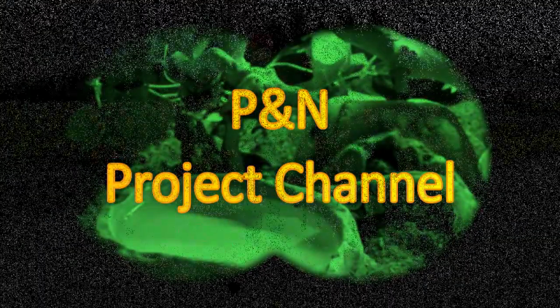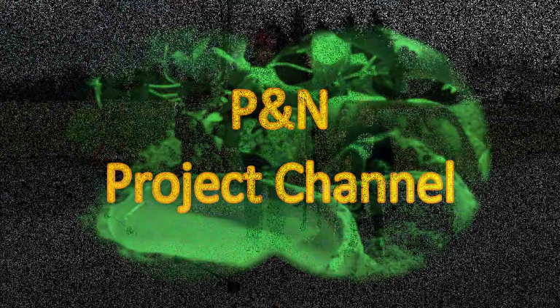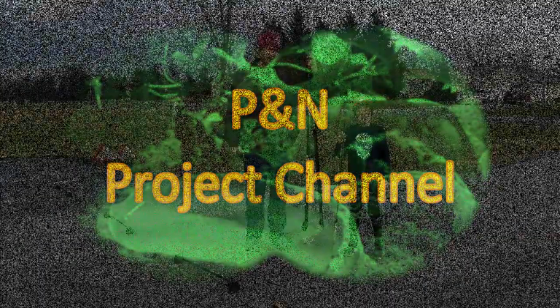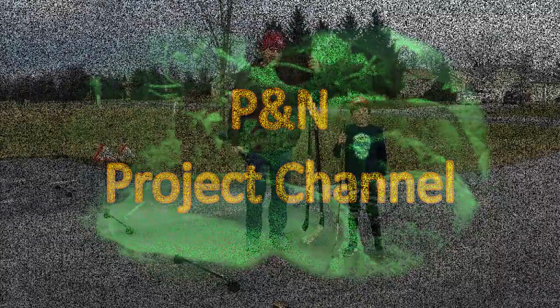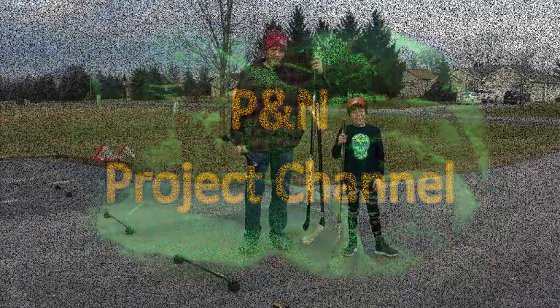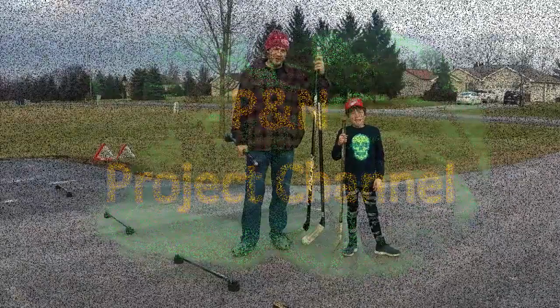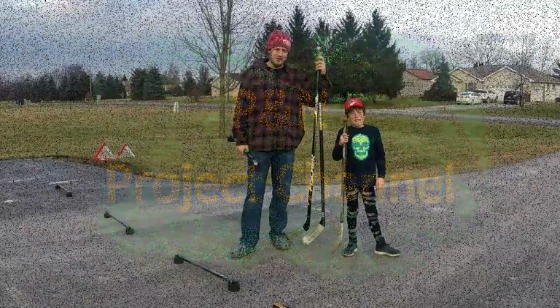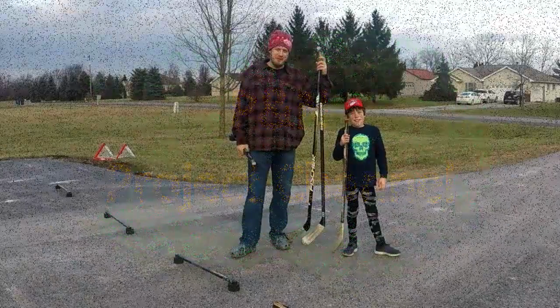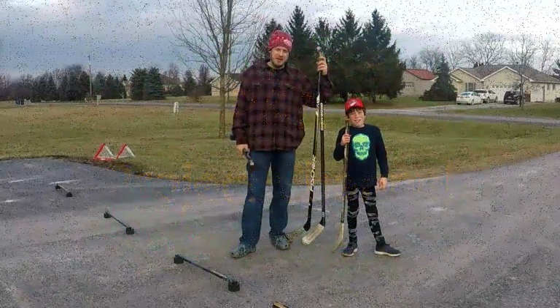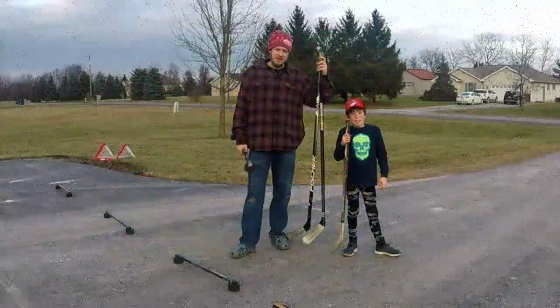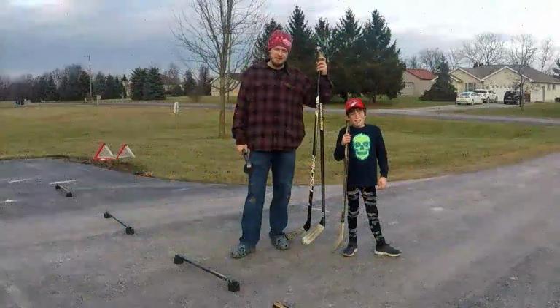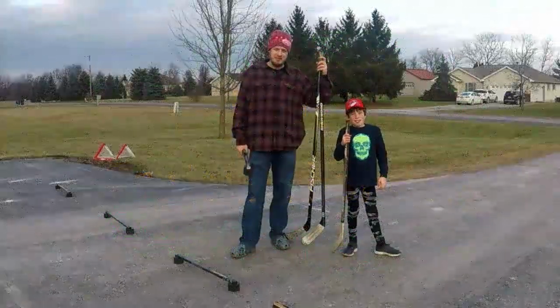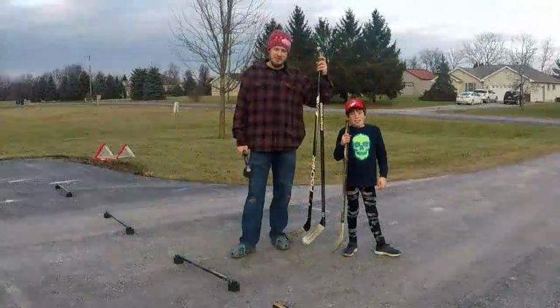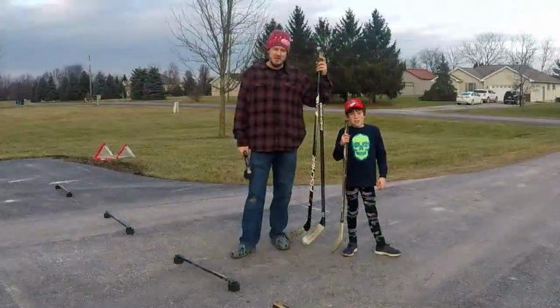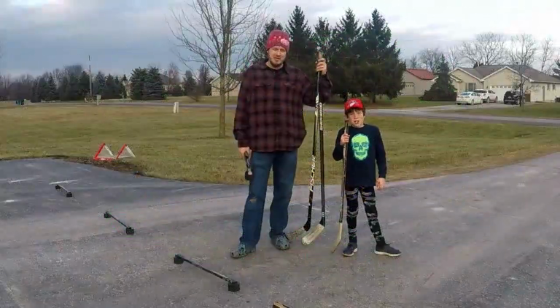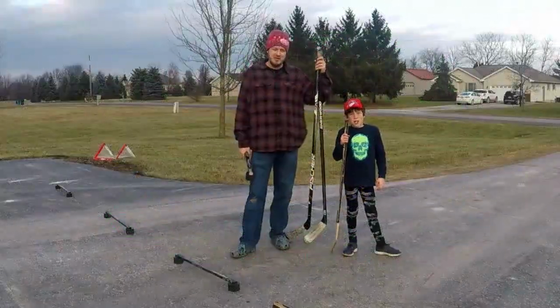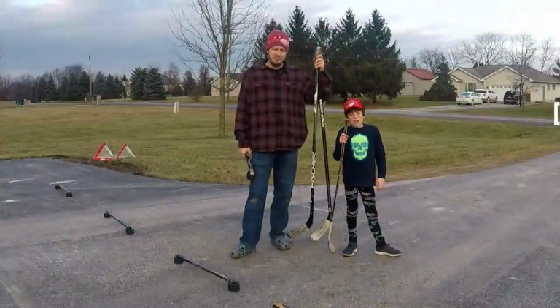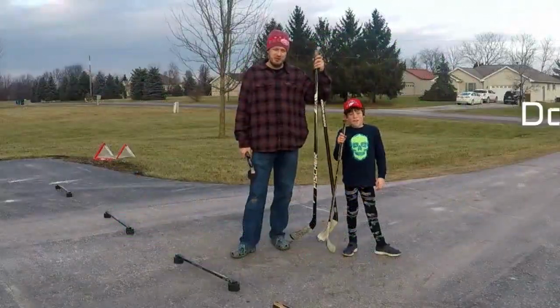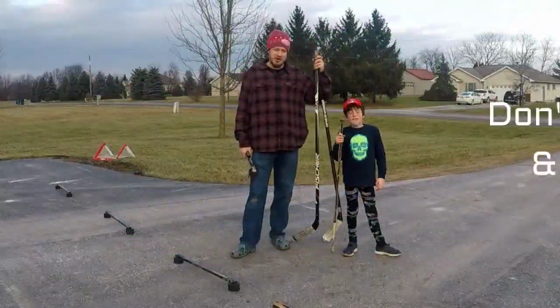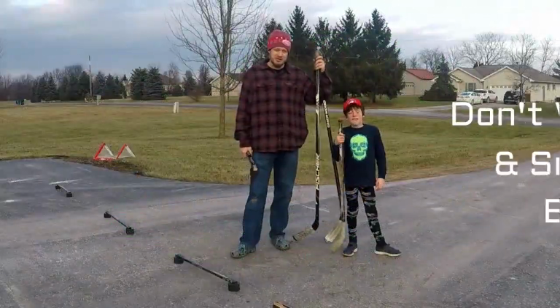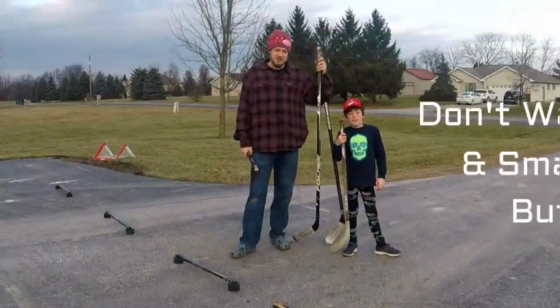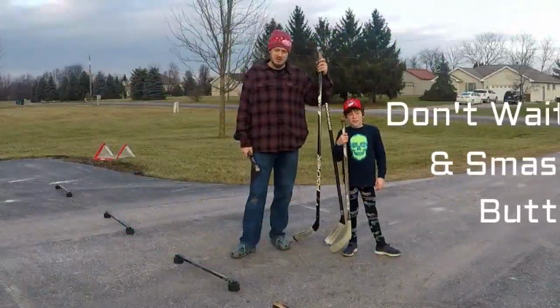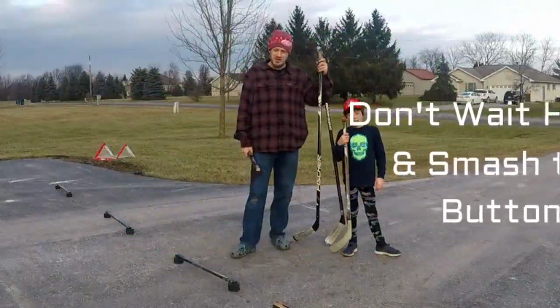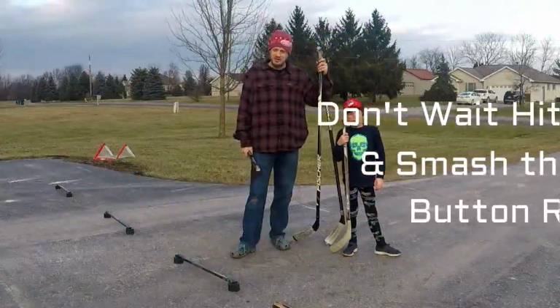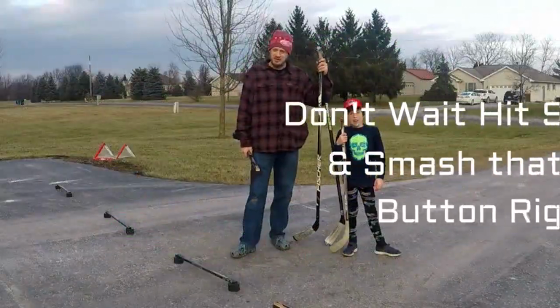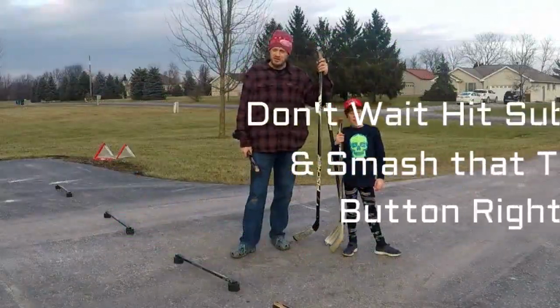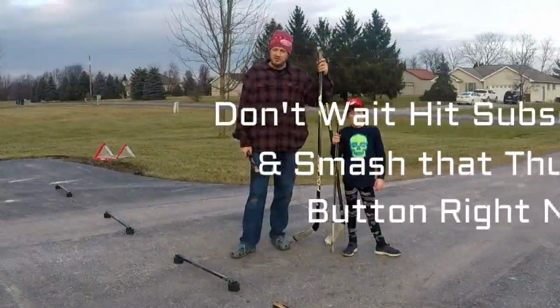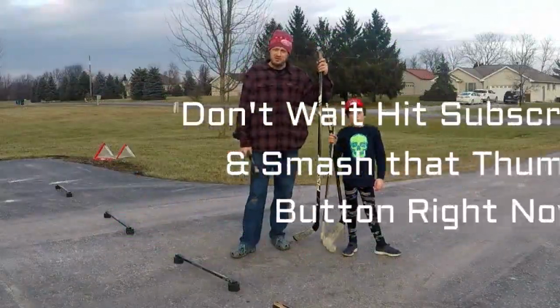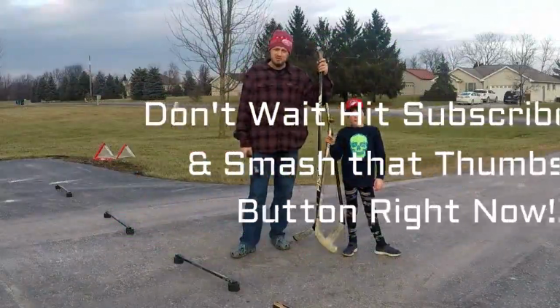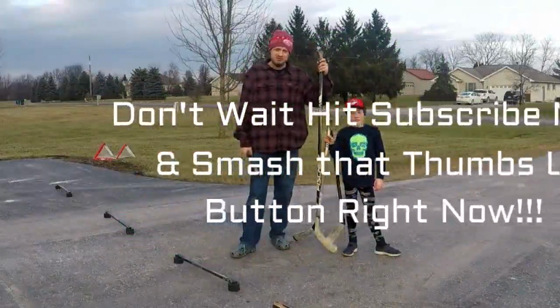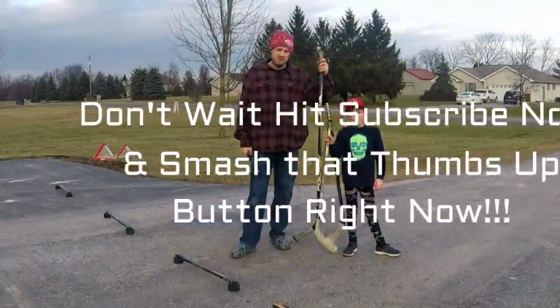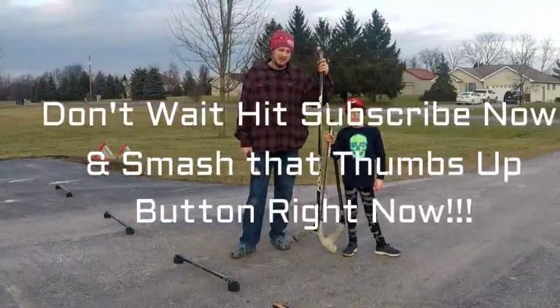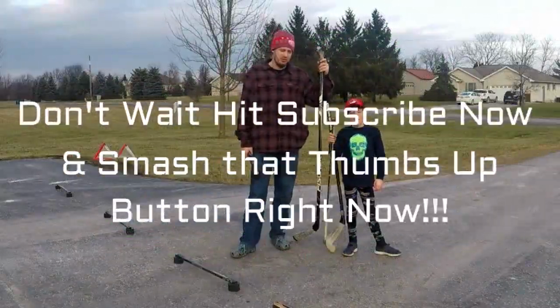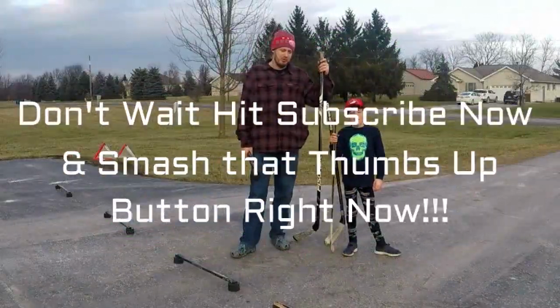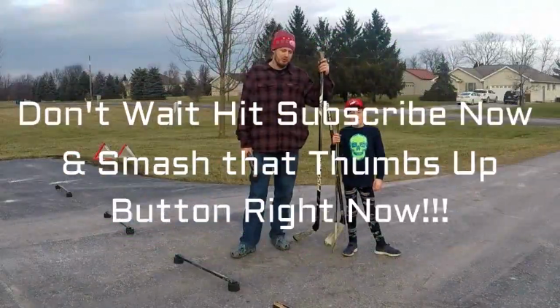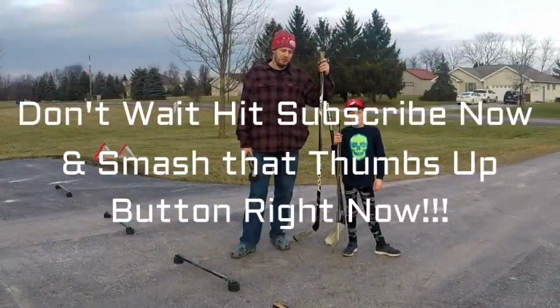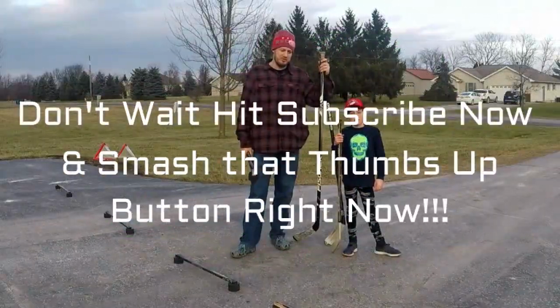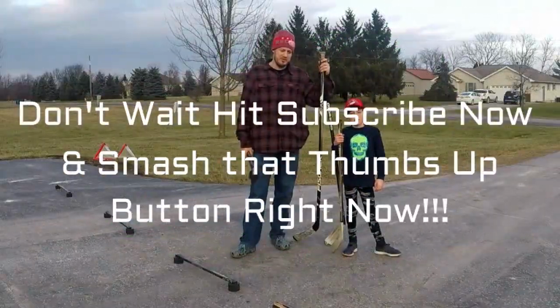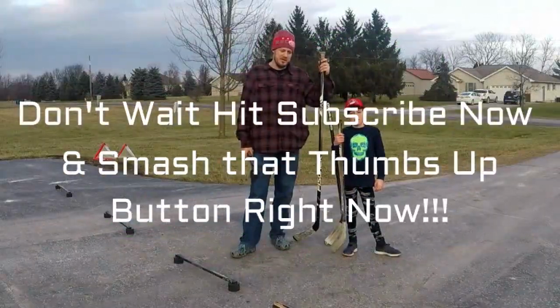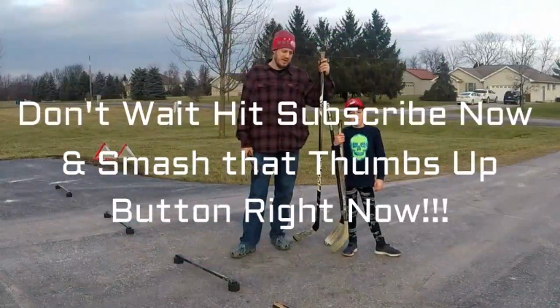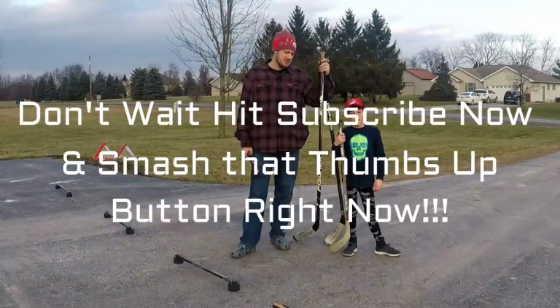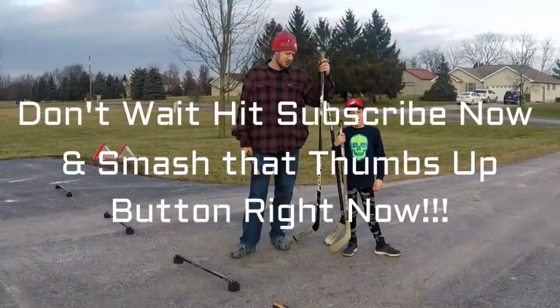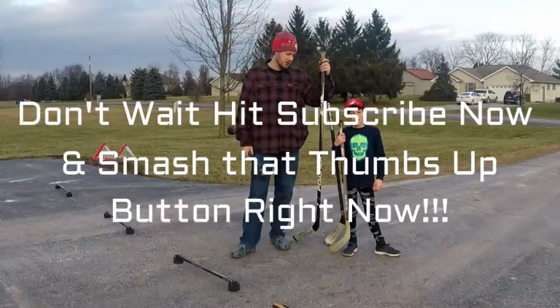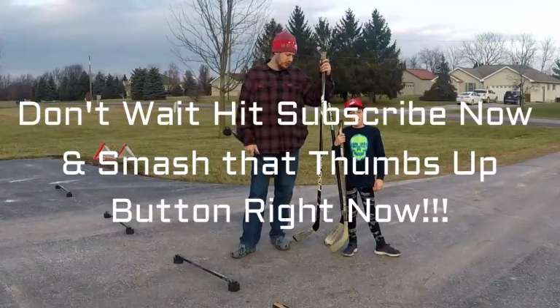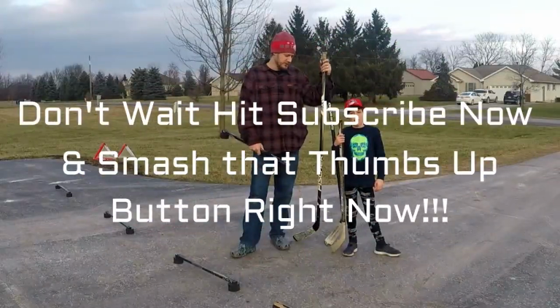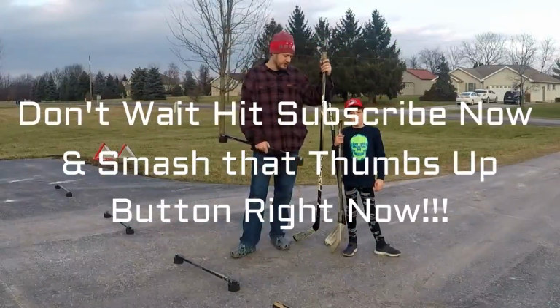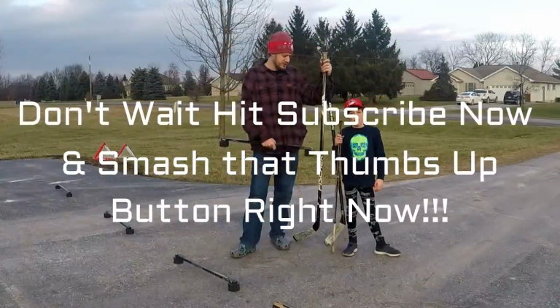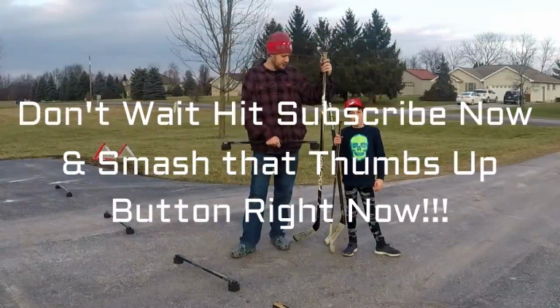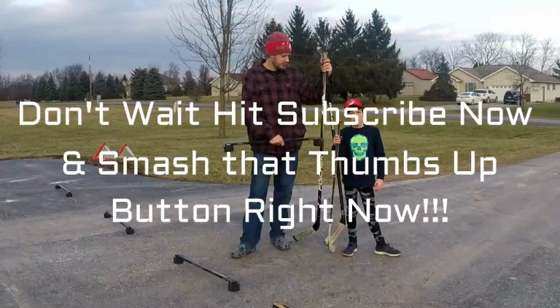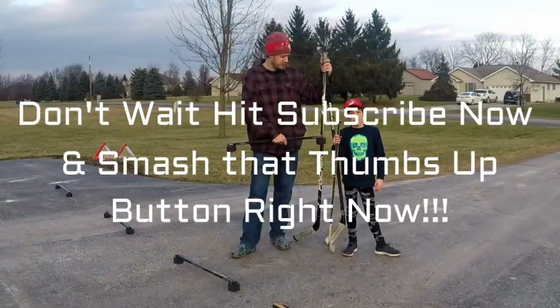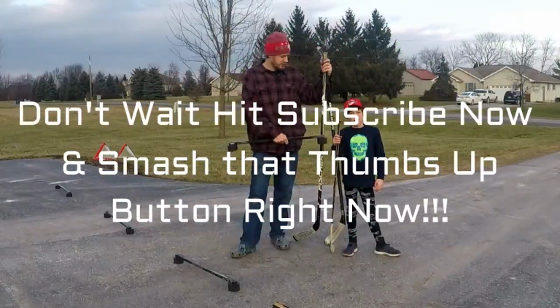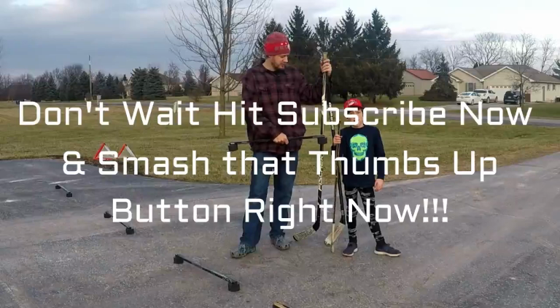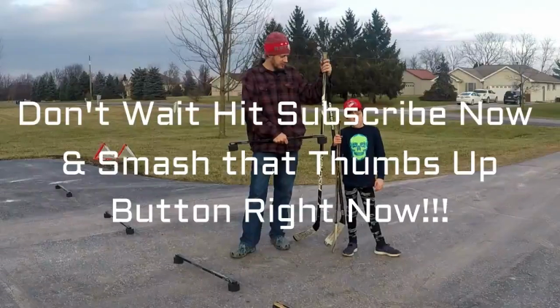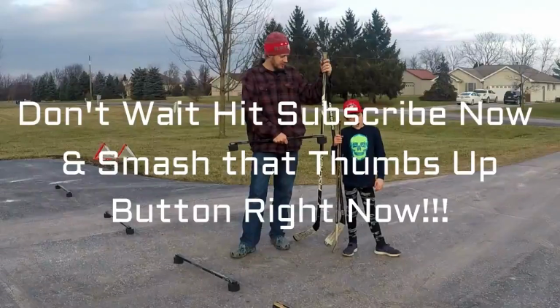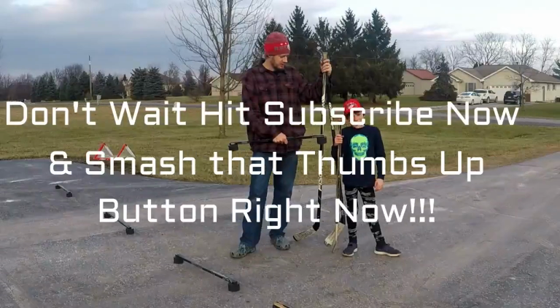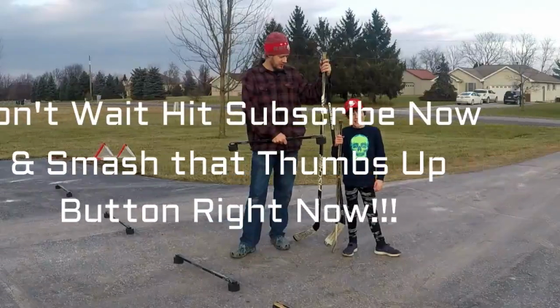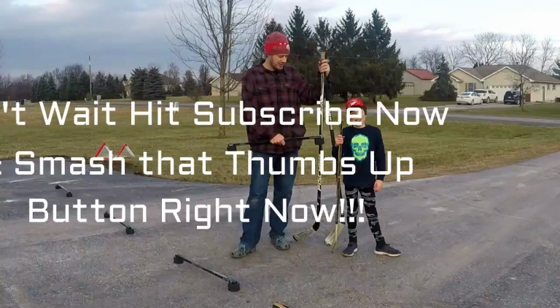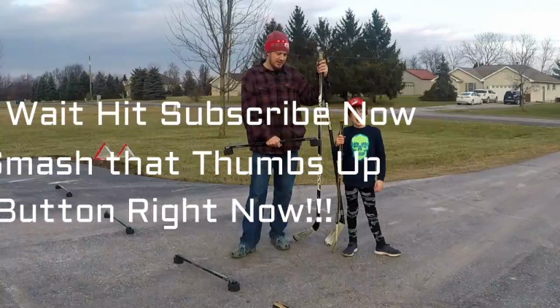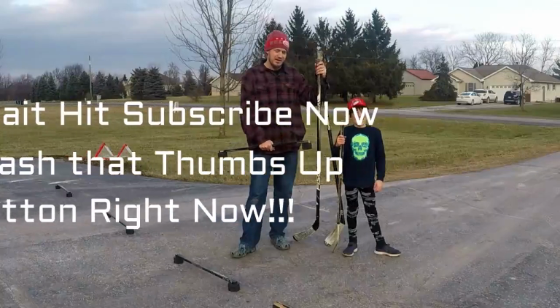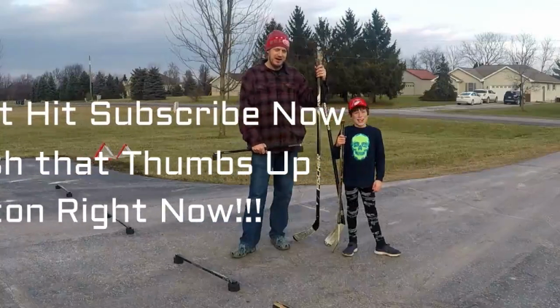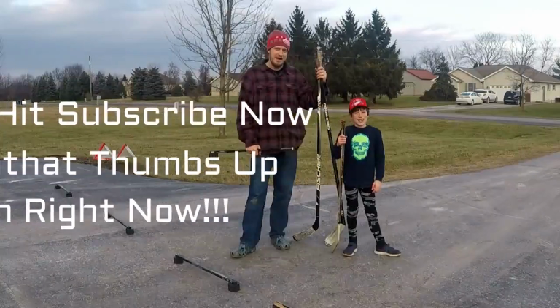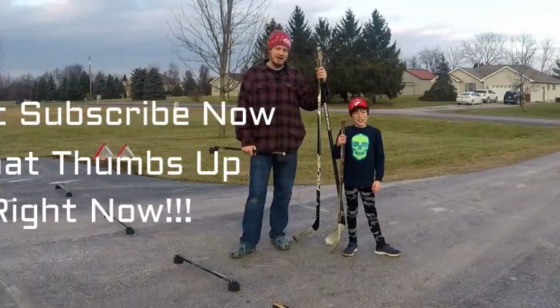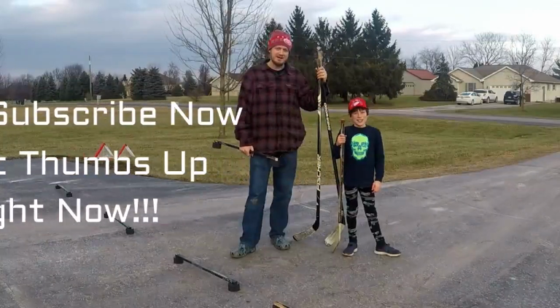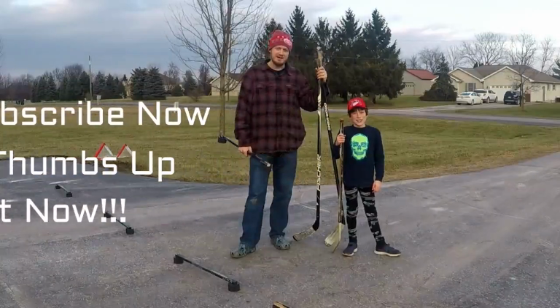Welcome back to the PNN Project Channel. Today we're moving from snakes and going to hockey.